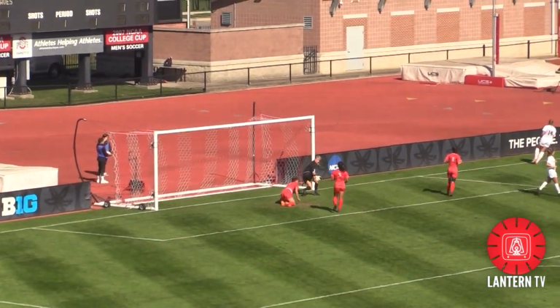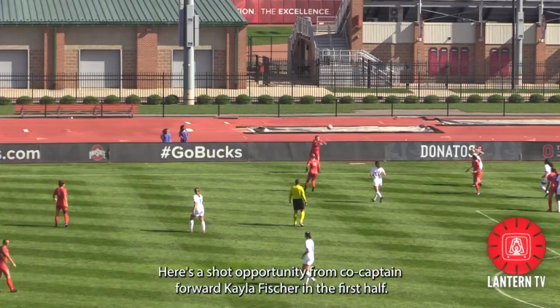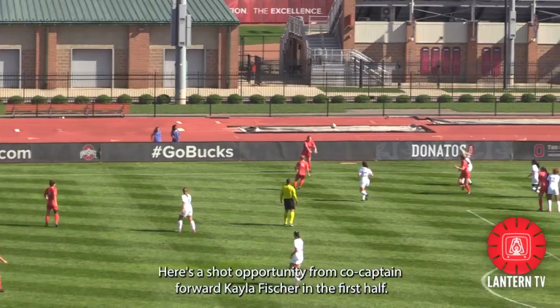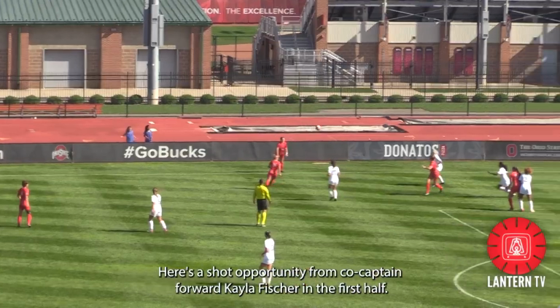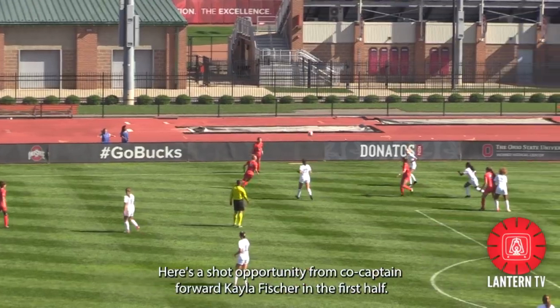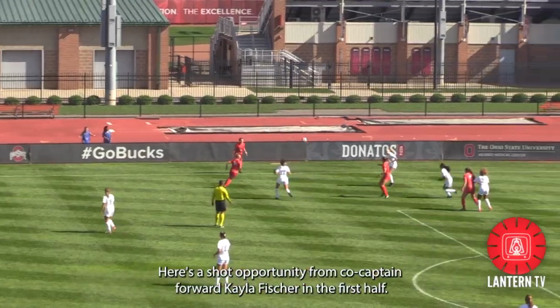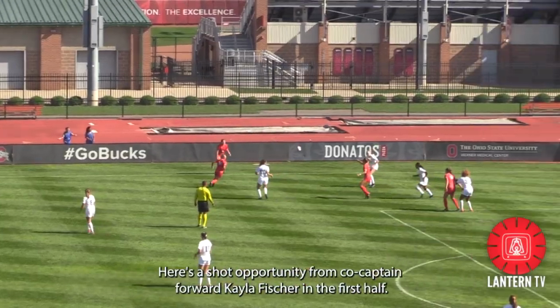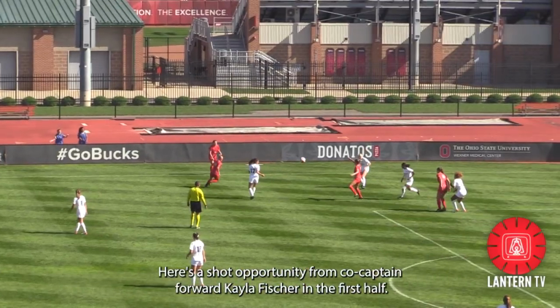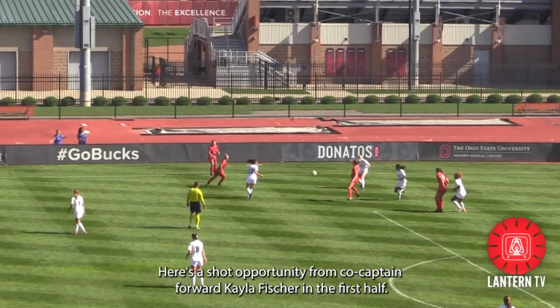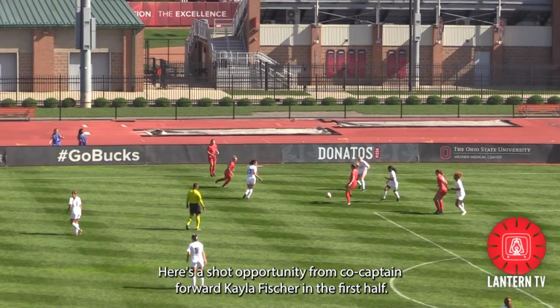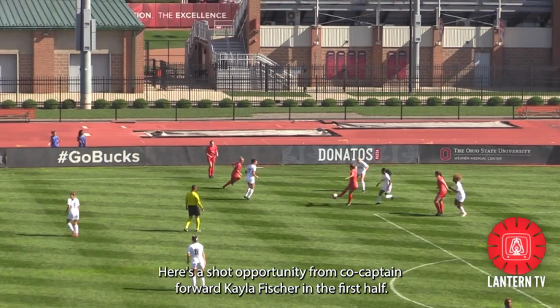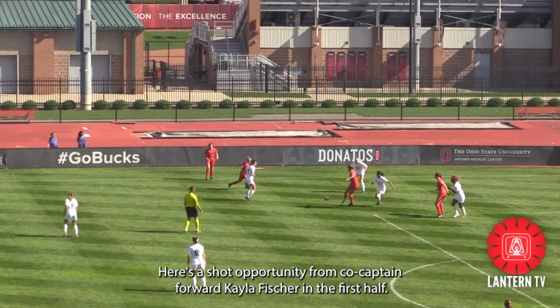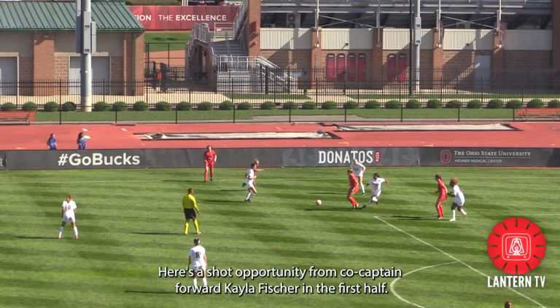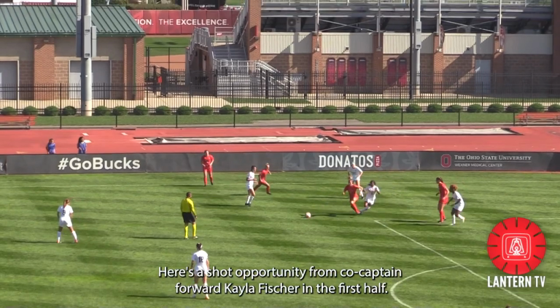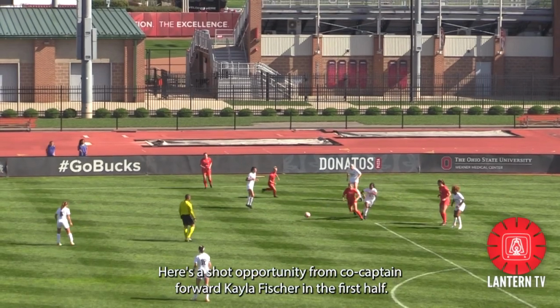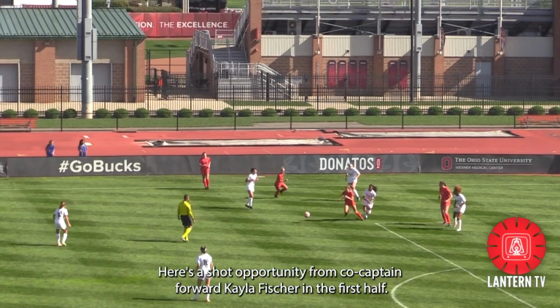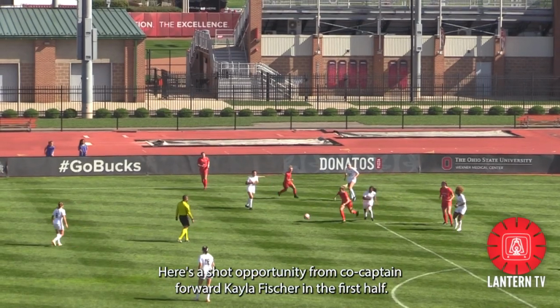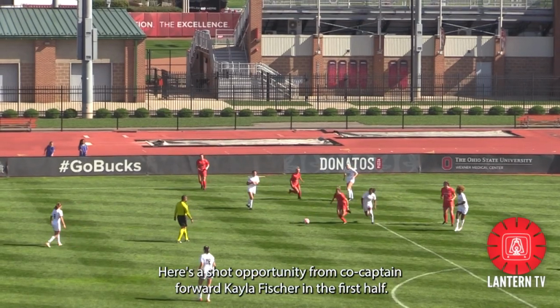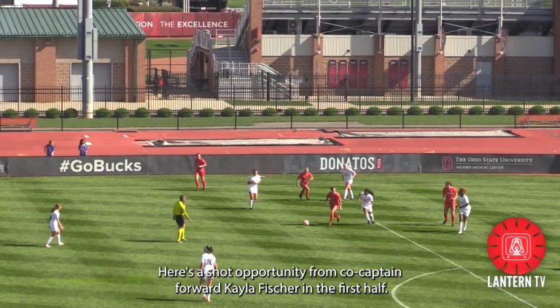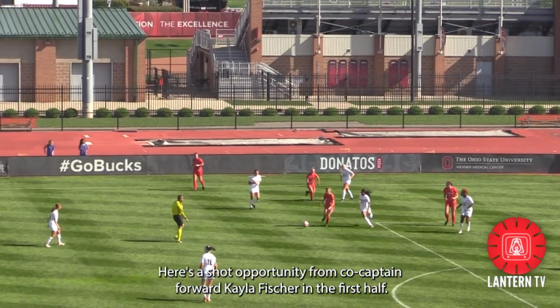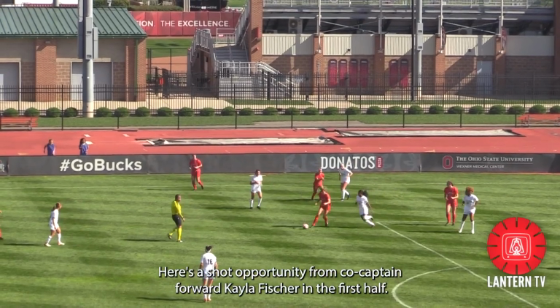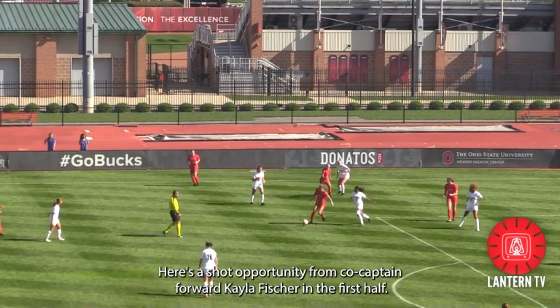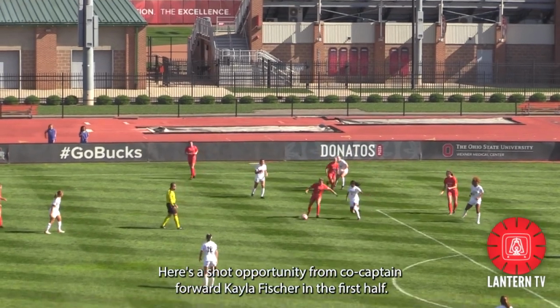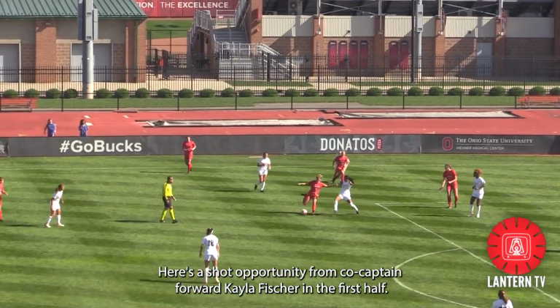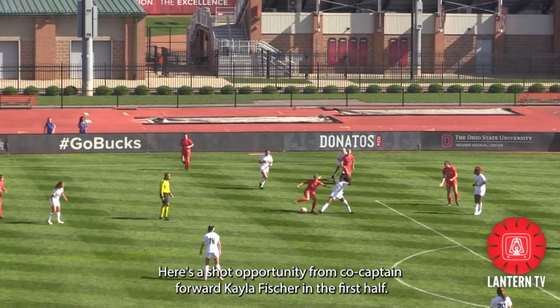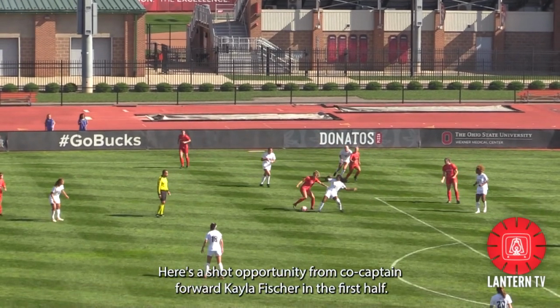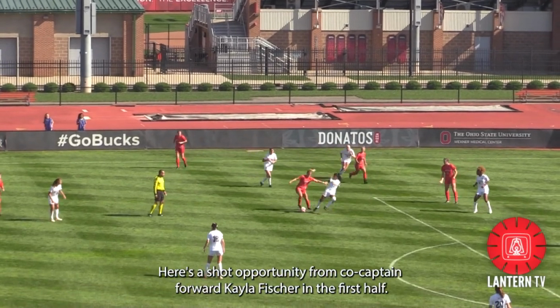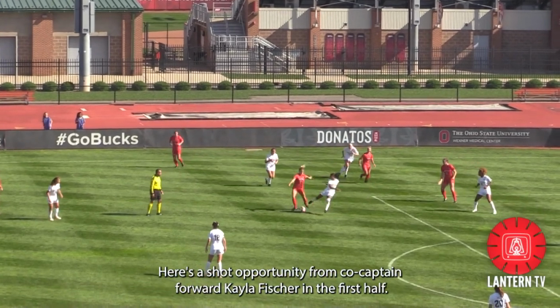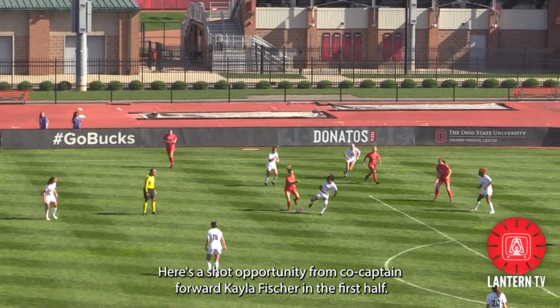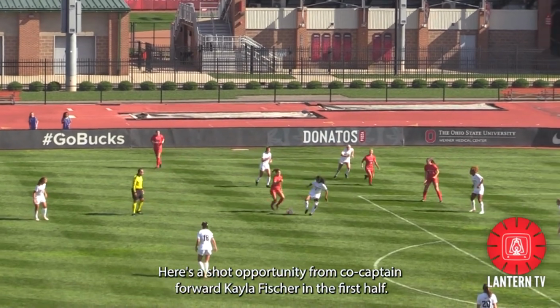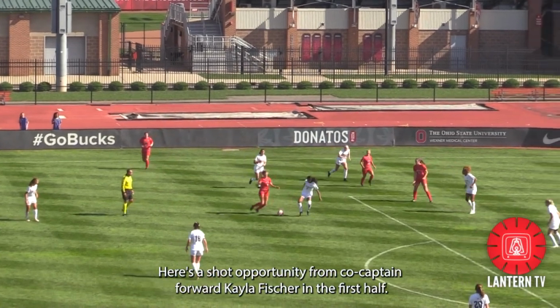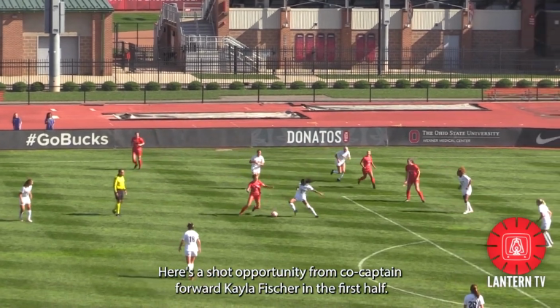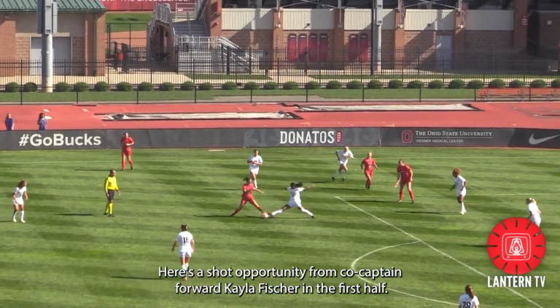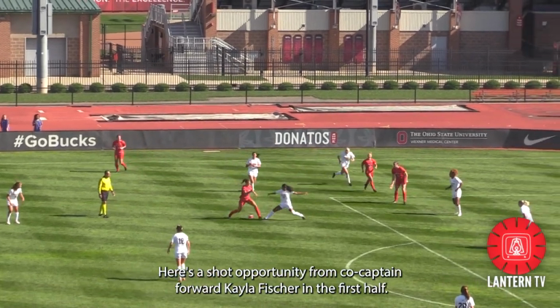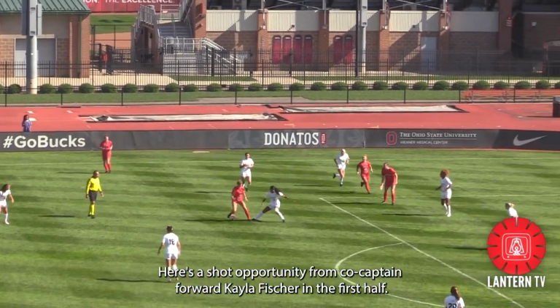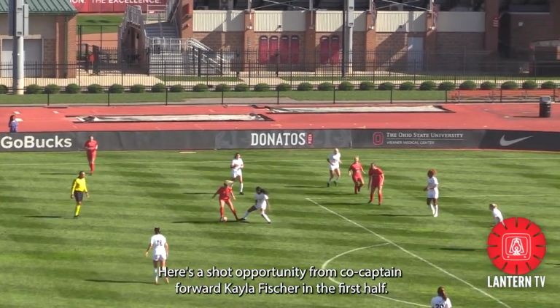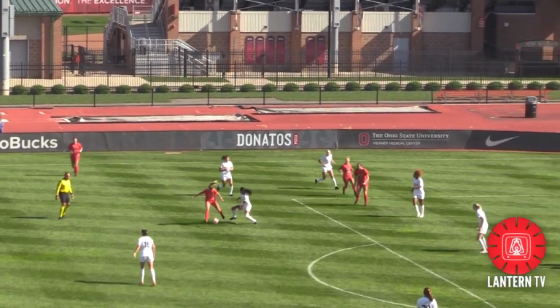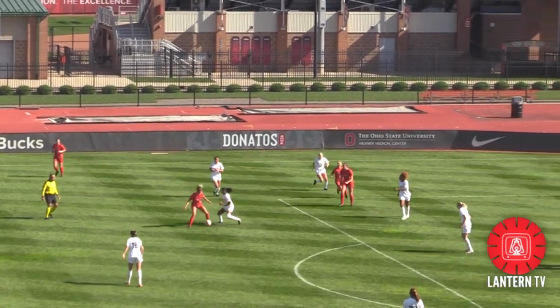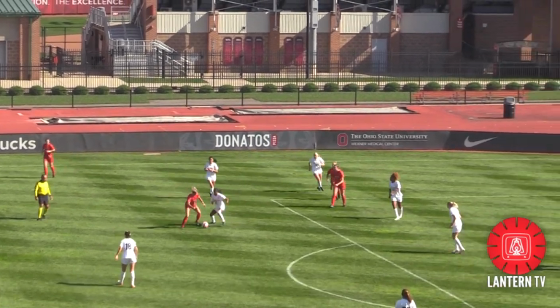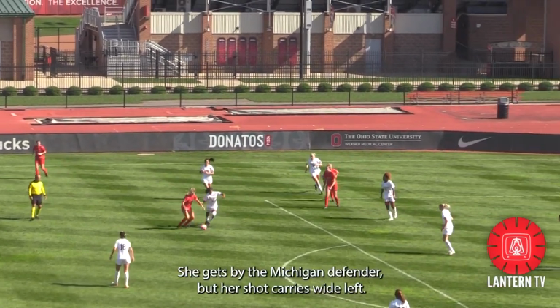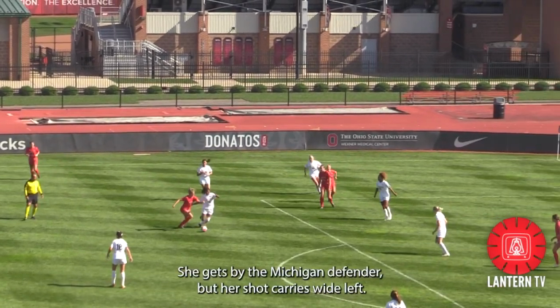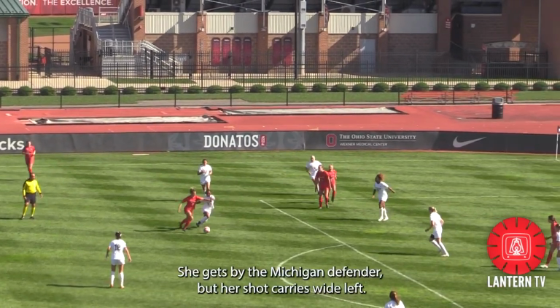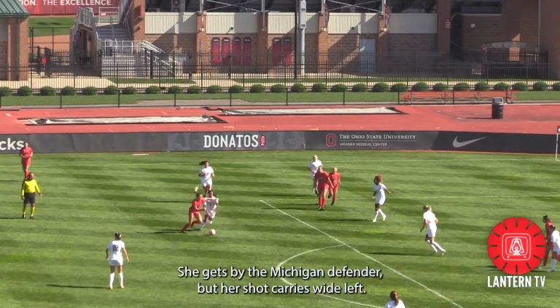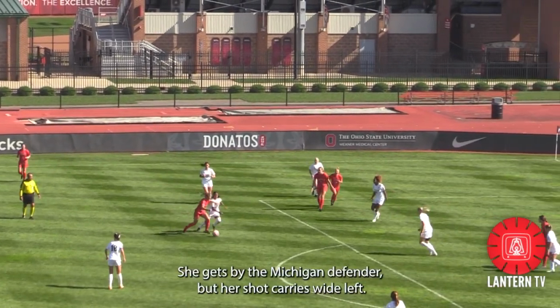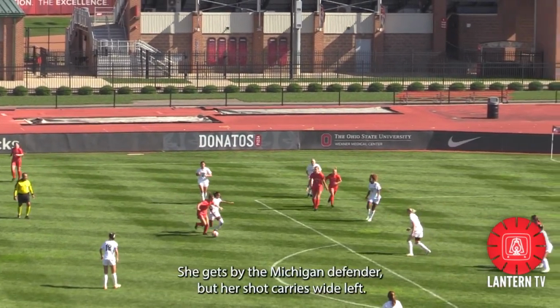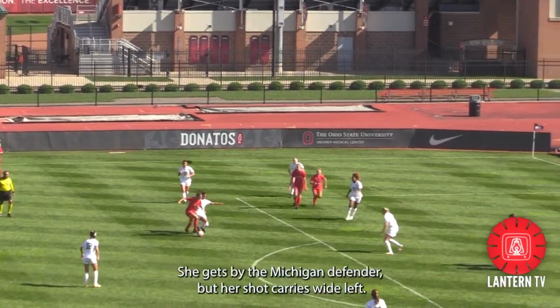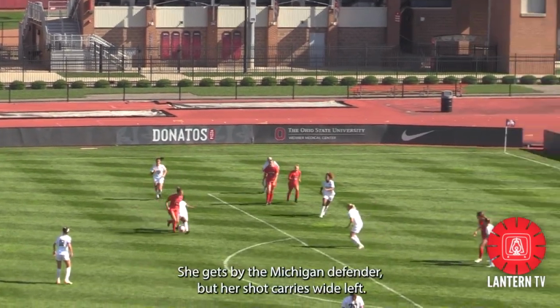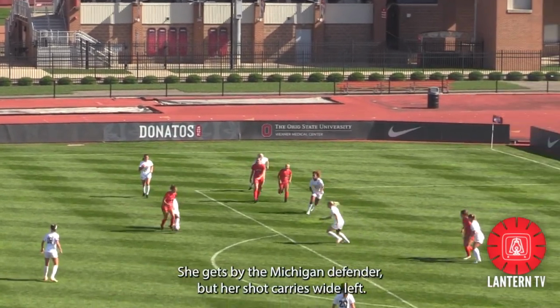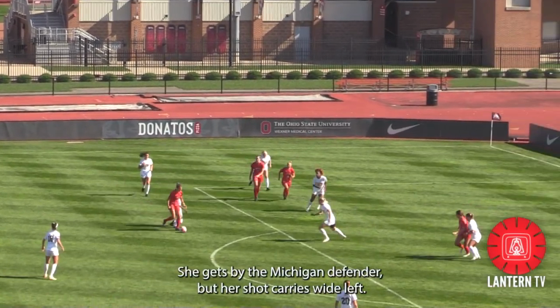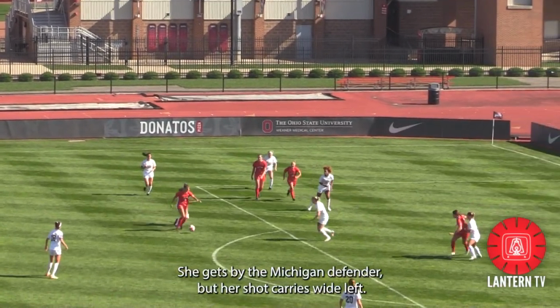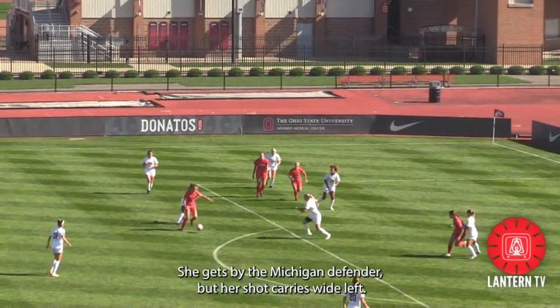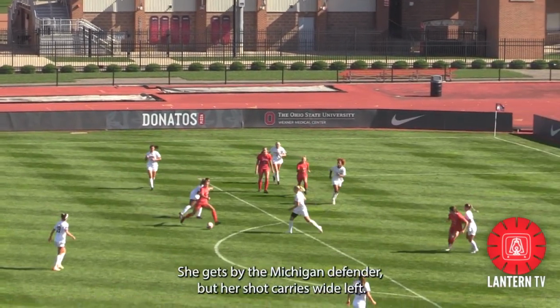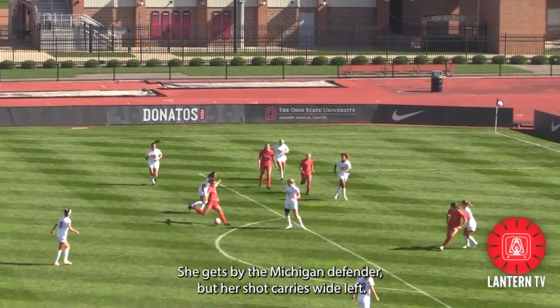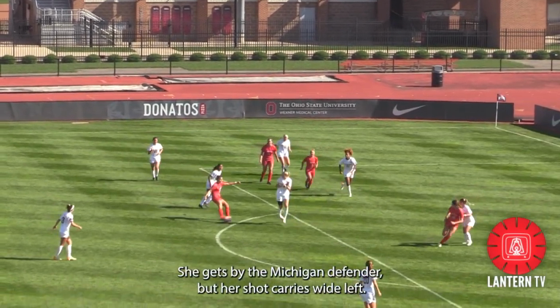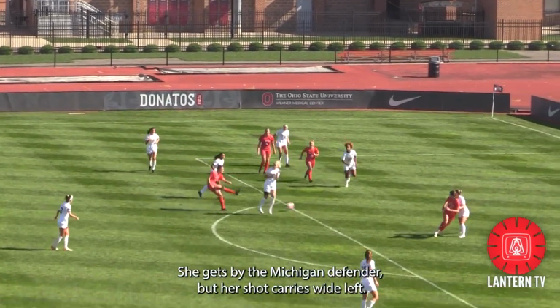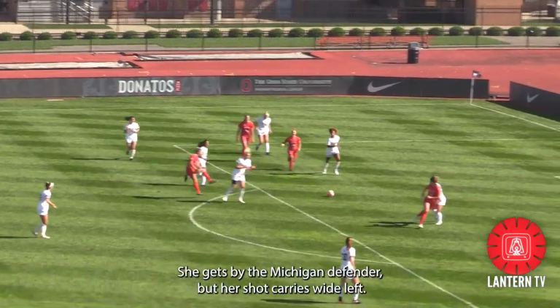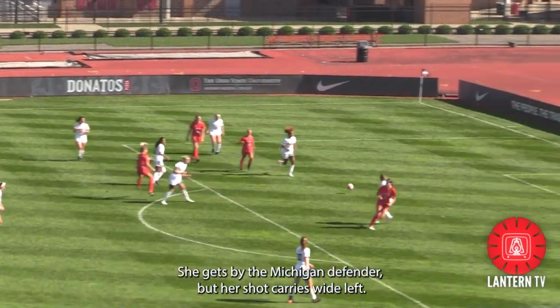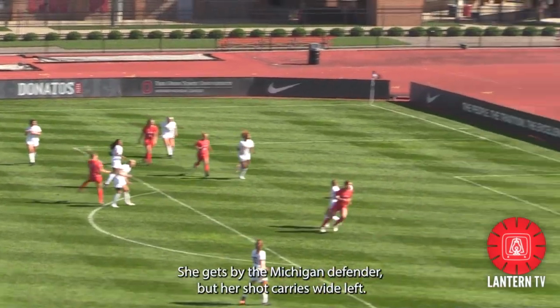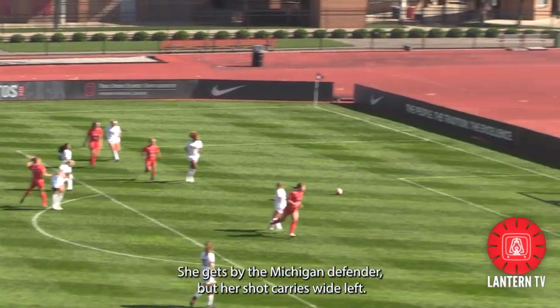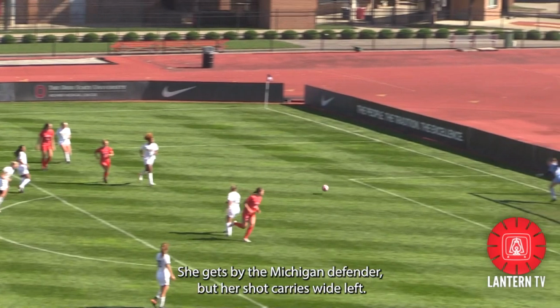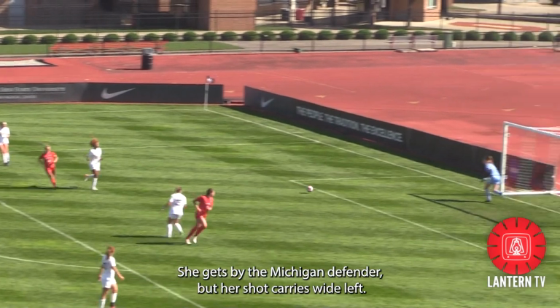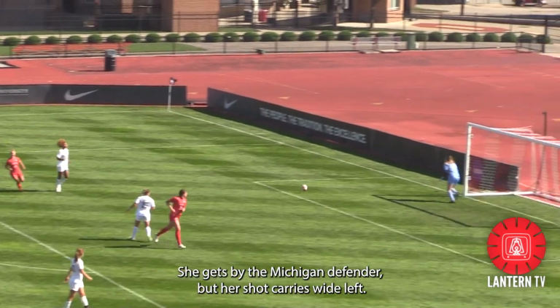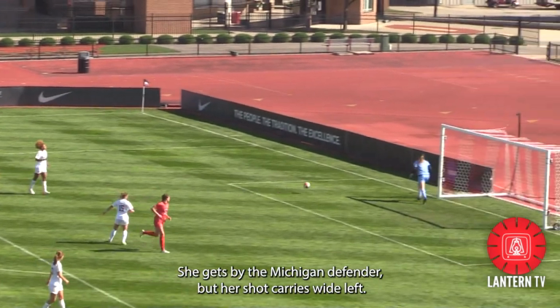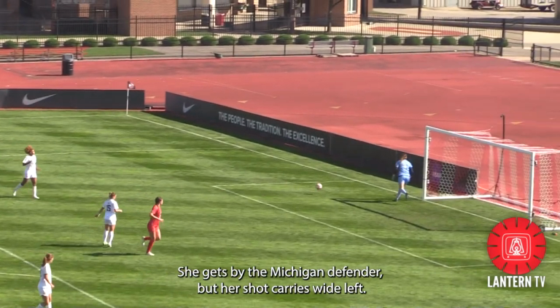Here's a shot opportunity from co-captain forward Kayla Fisher in the first half. She gets by the Michigan defender, but her shot carries wide left.